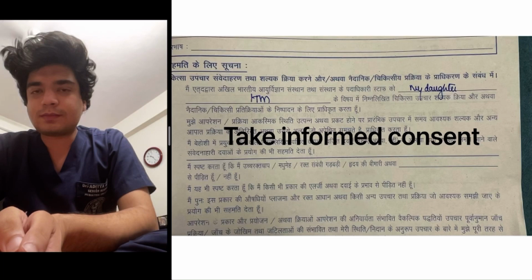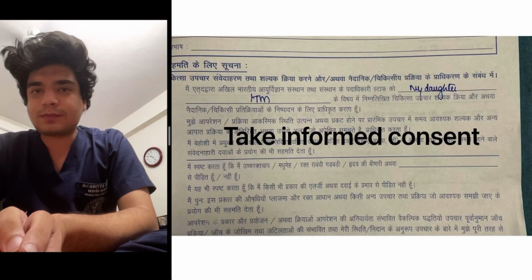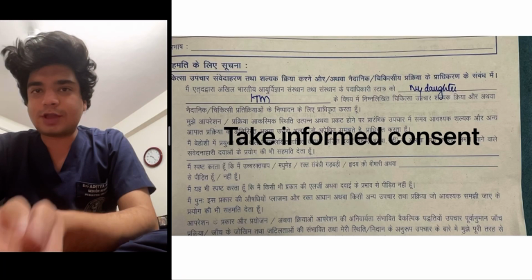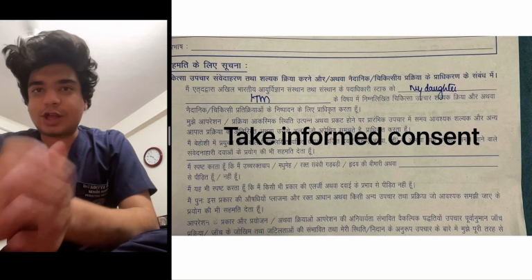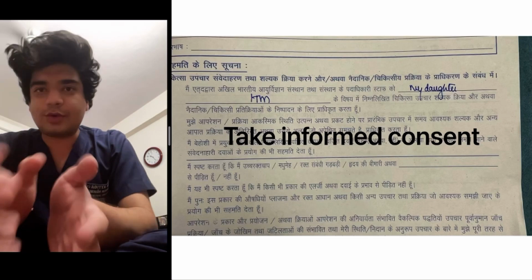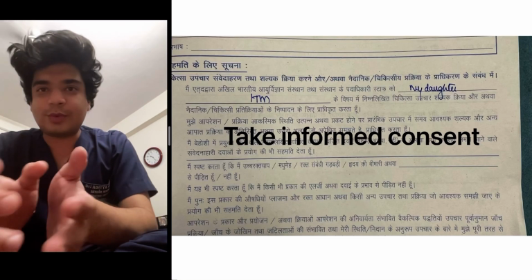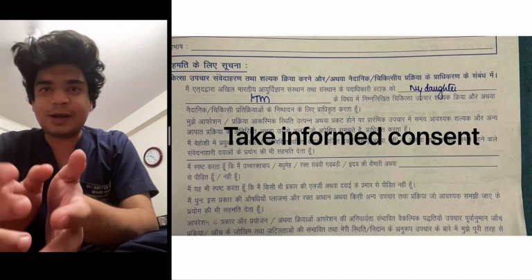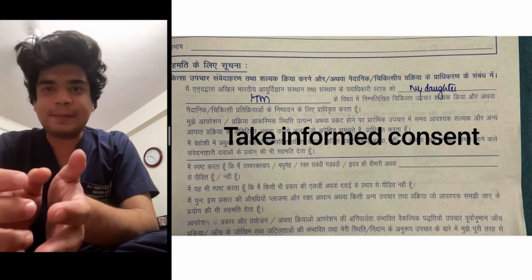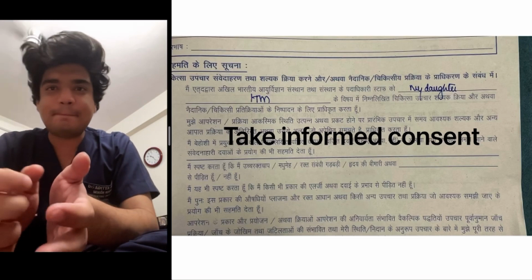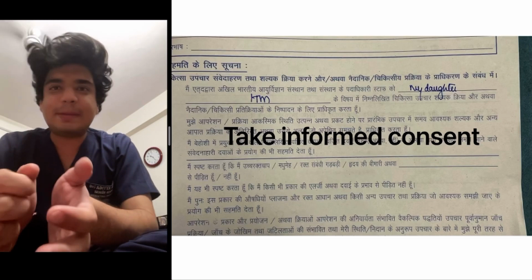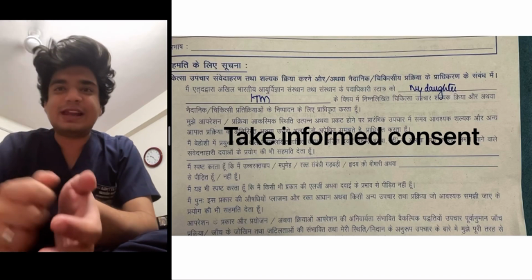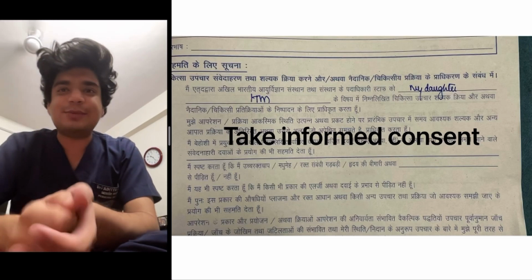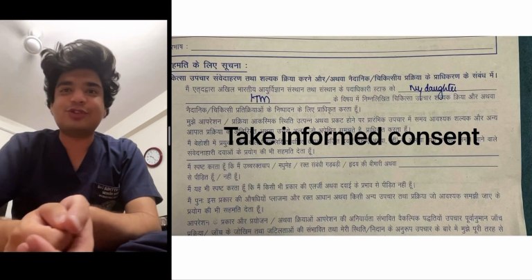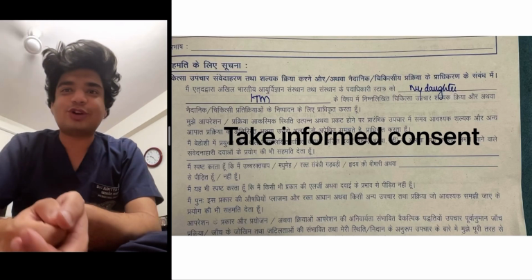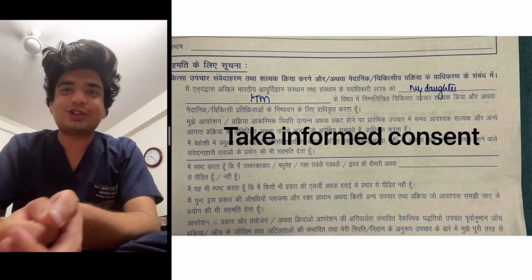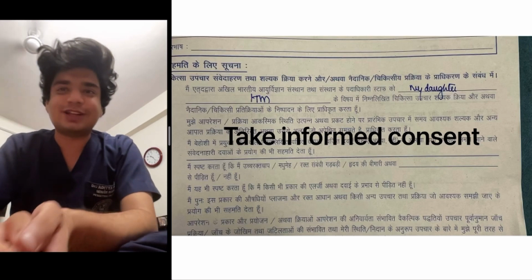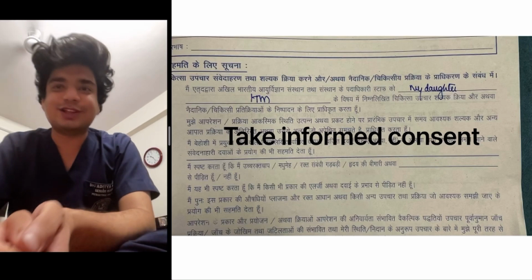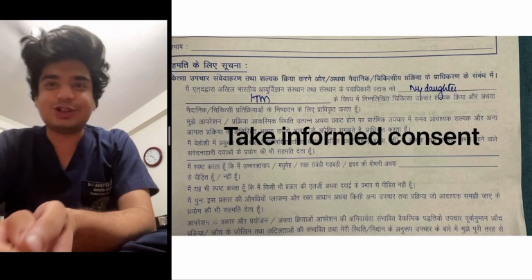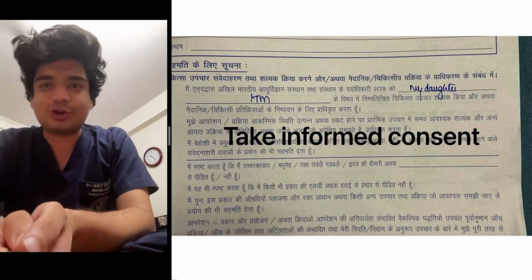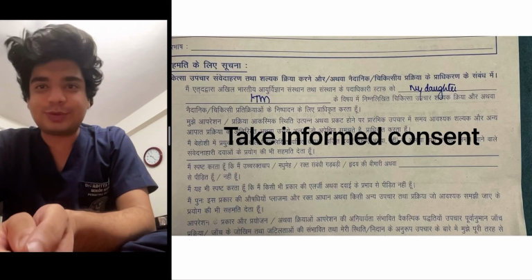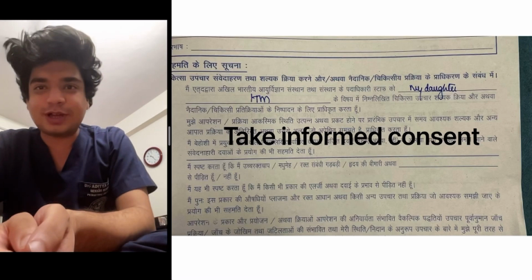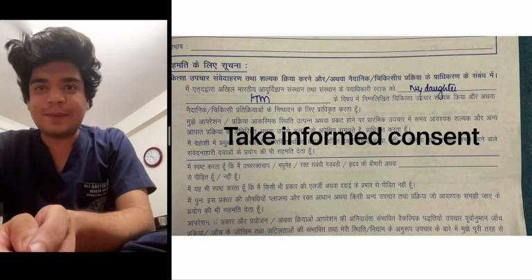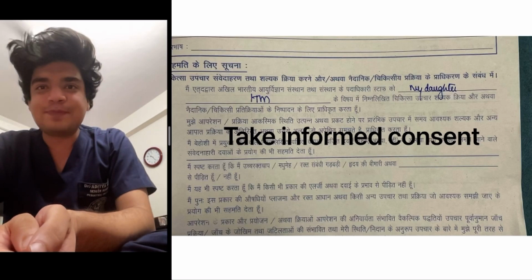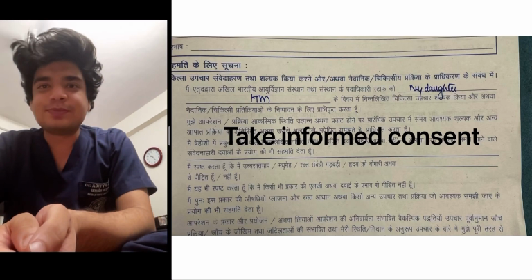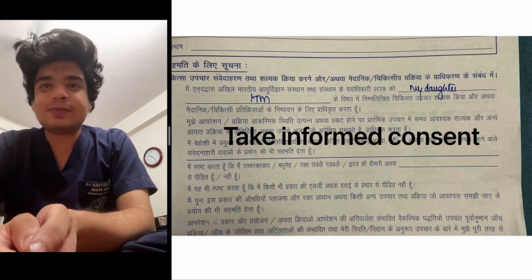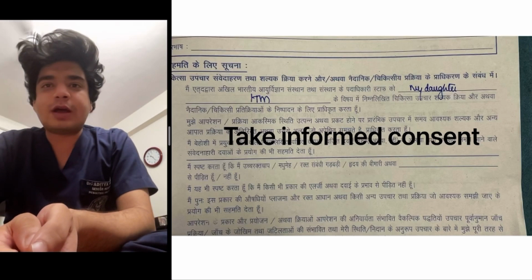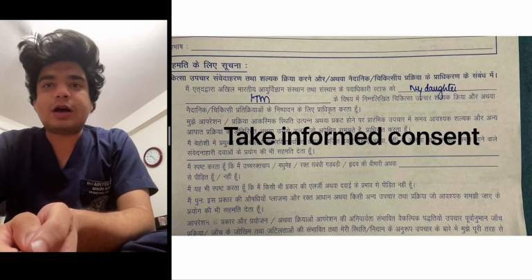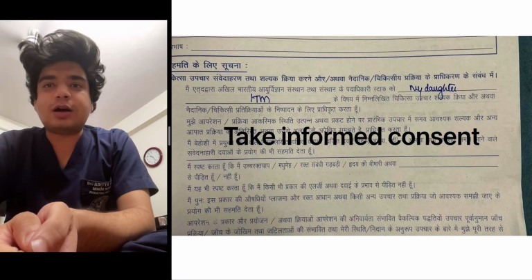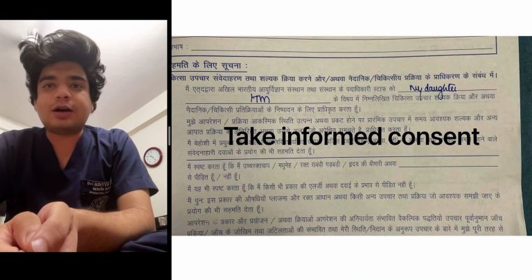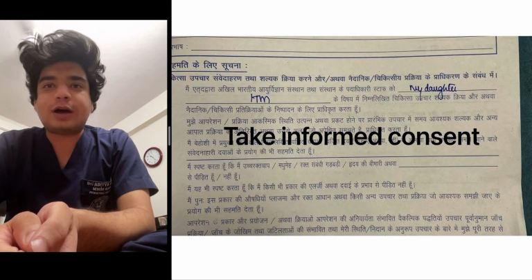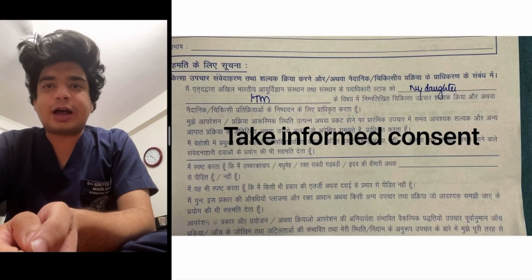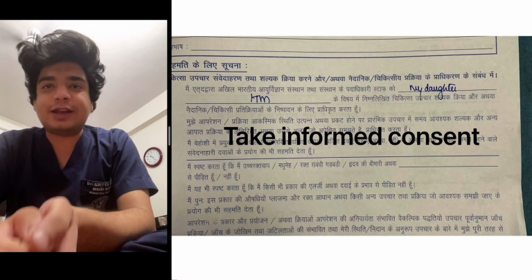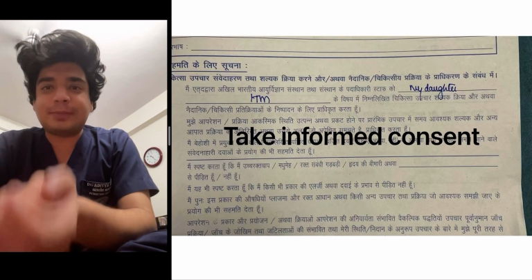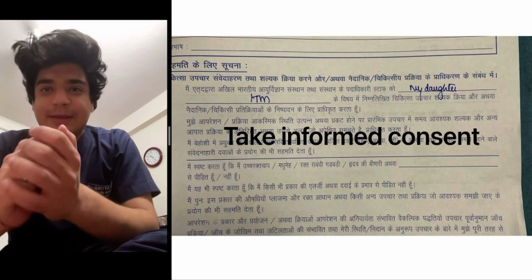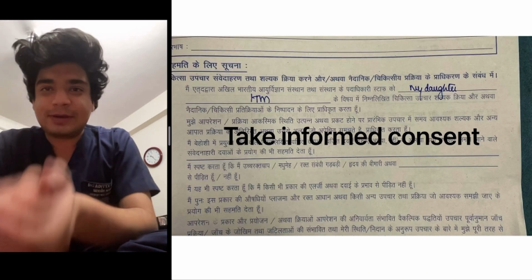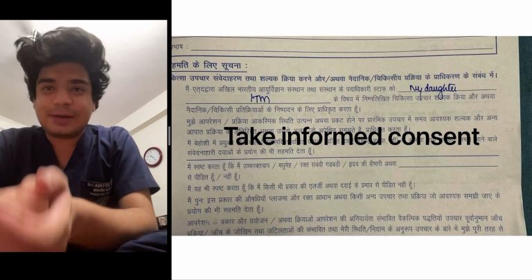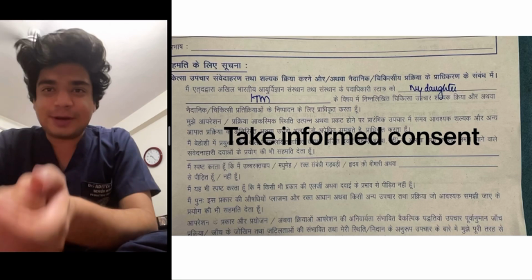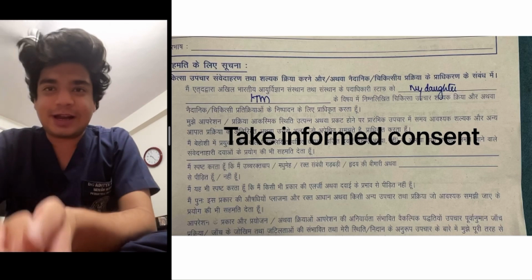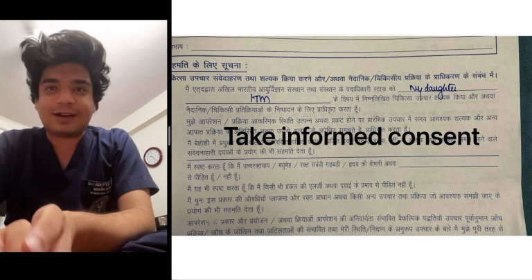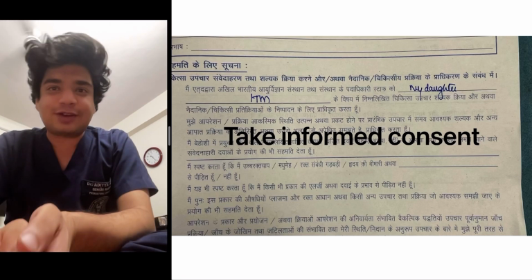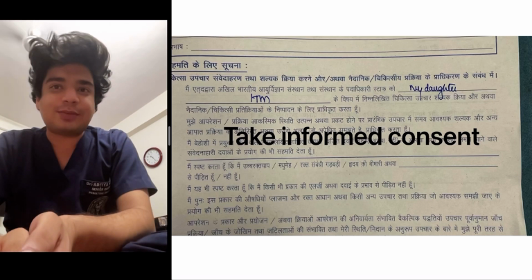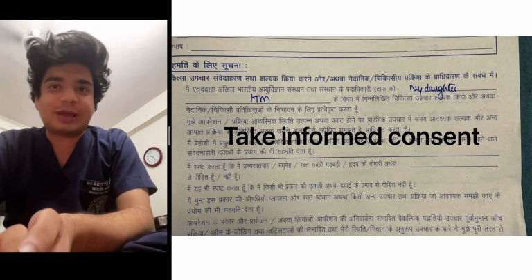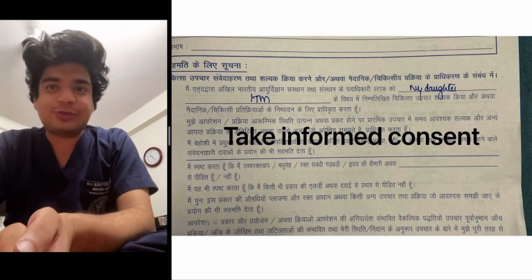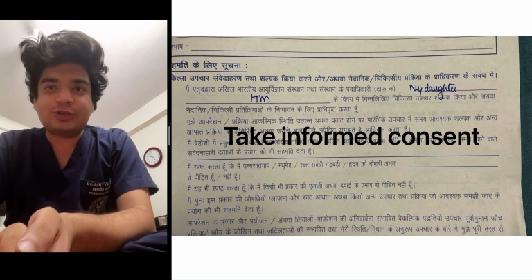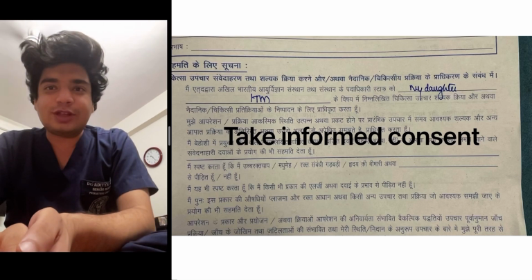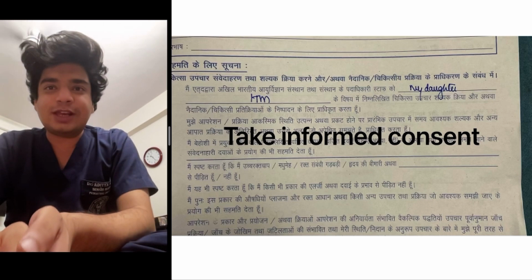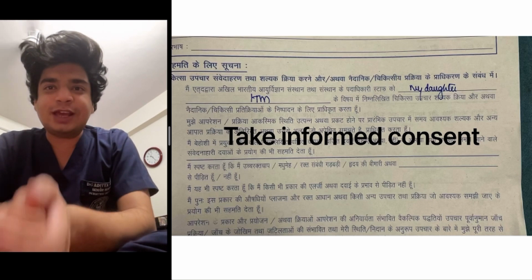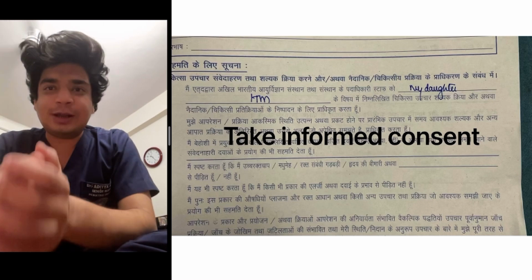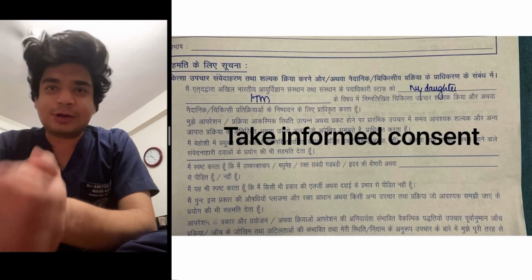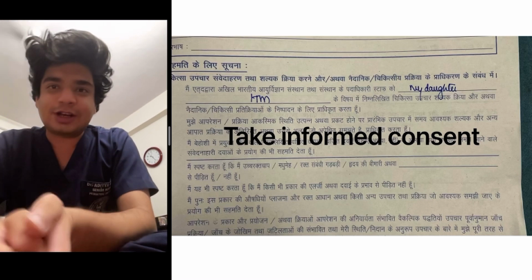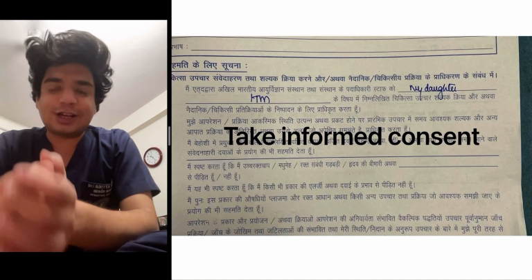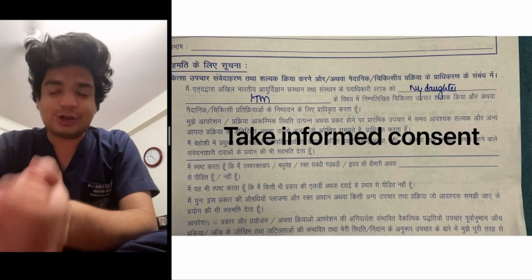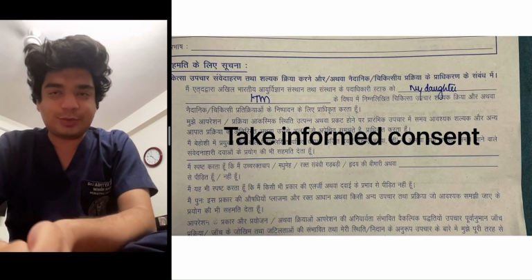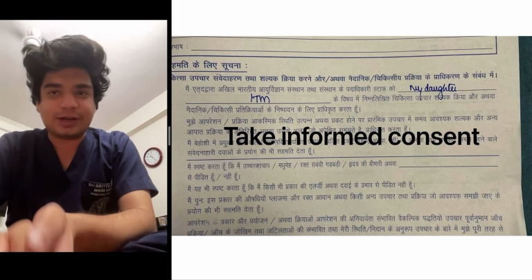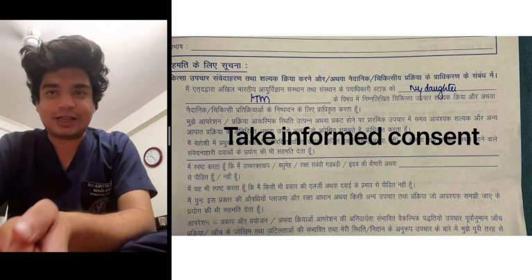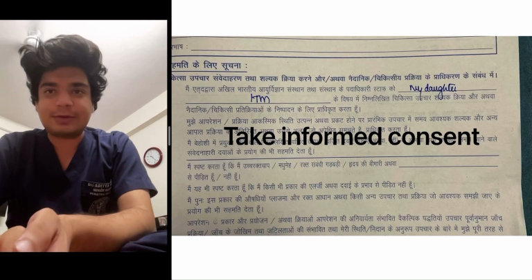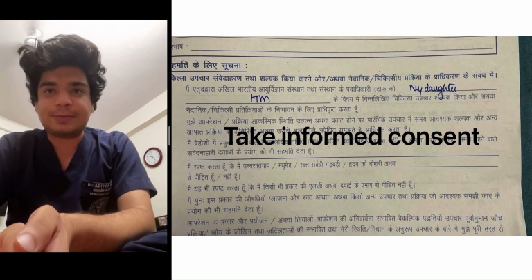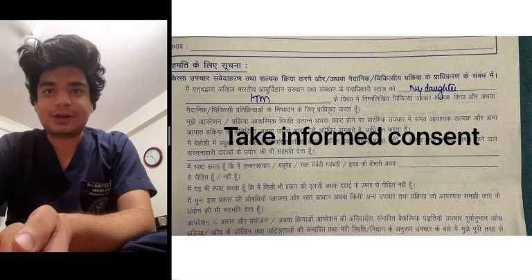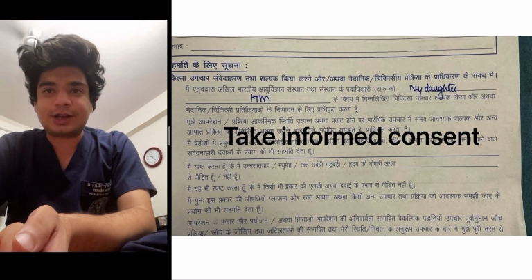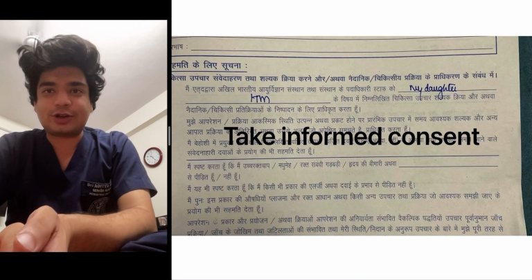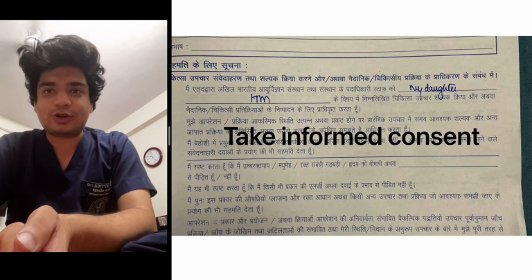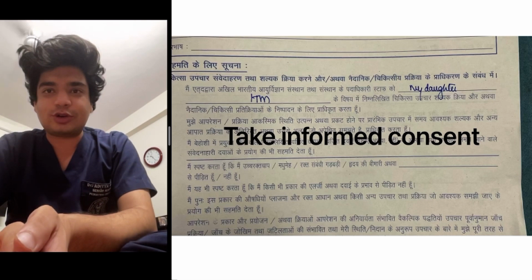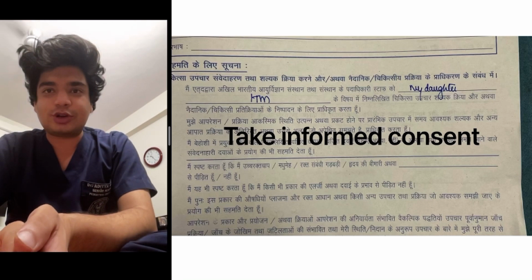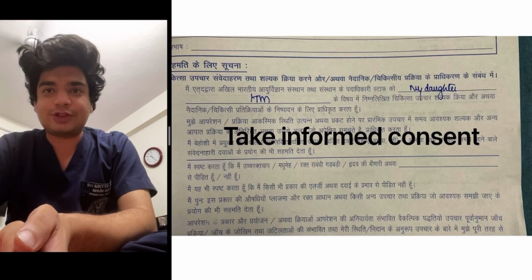Hello everyone, my name is Dr. Aditya Gupta. I did my MD in Pediatrics from AIIMS, New Delhi, and I am currently doing my DM in Pediatric Oncology.